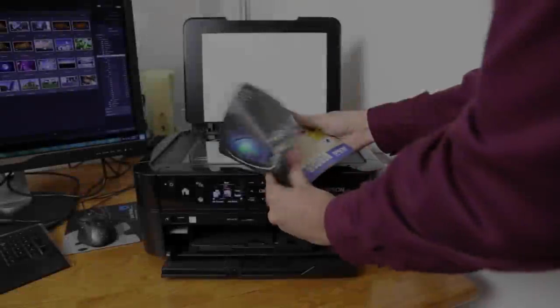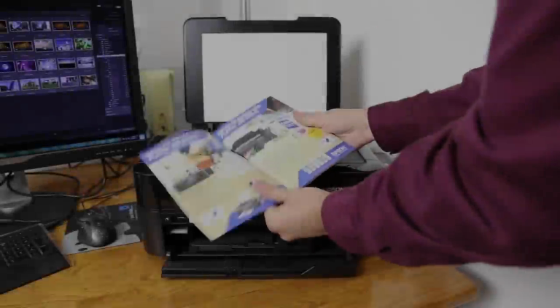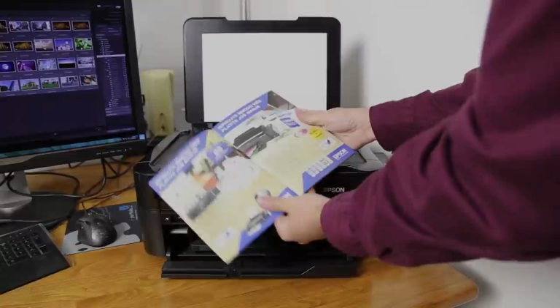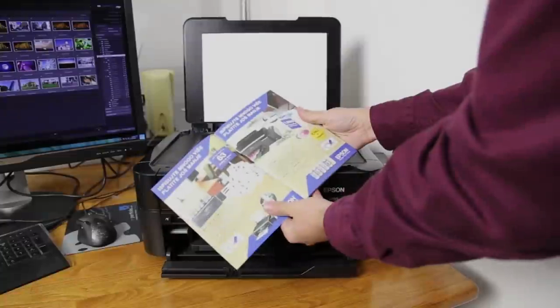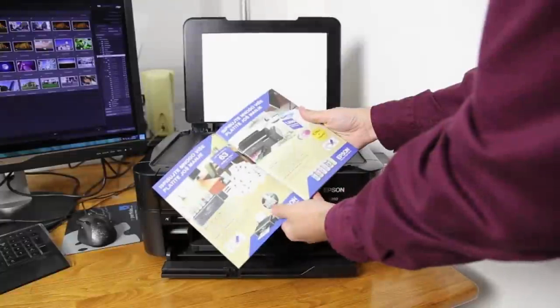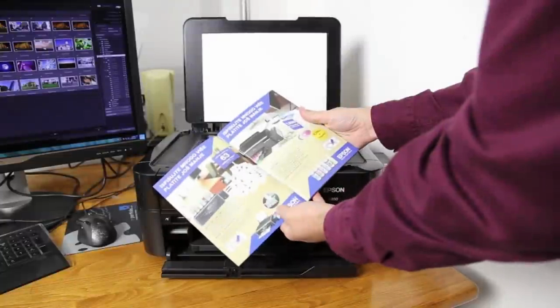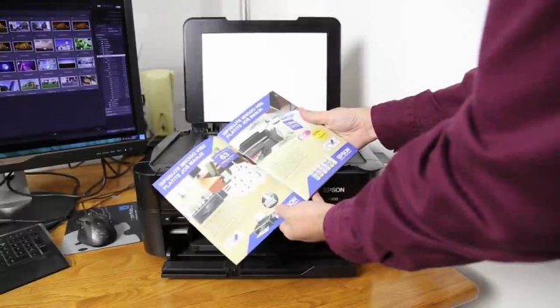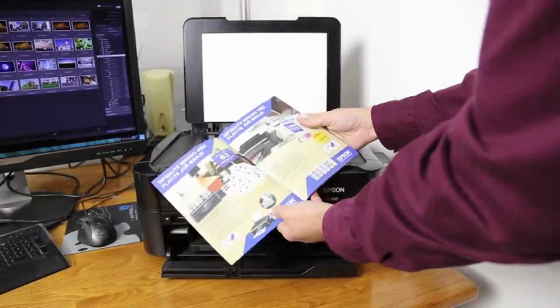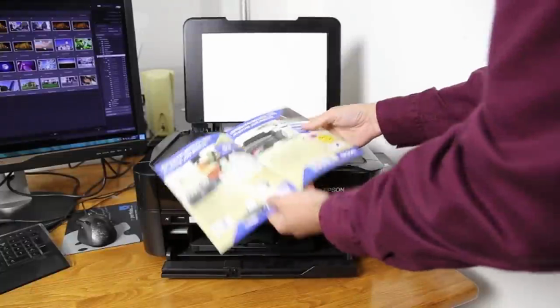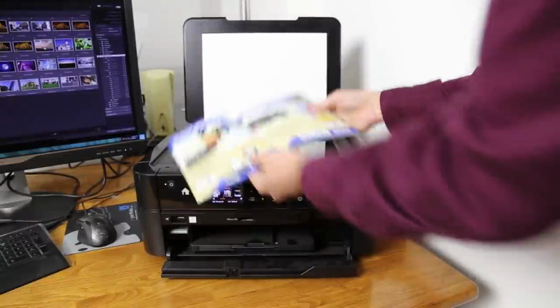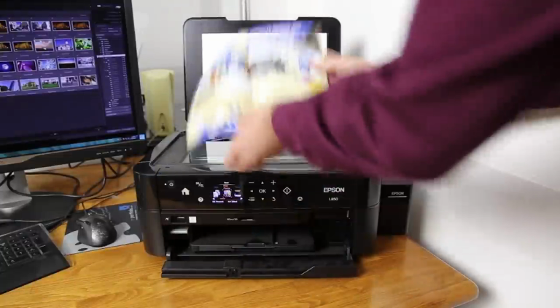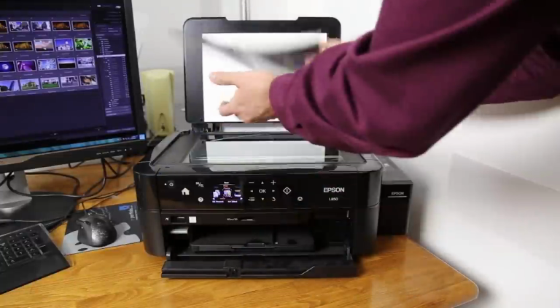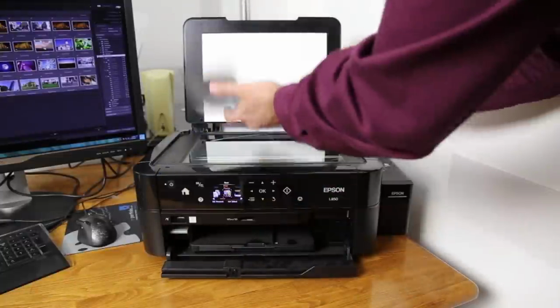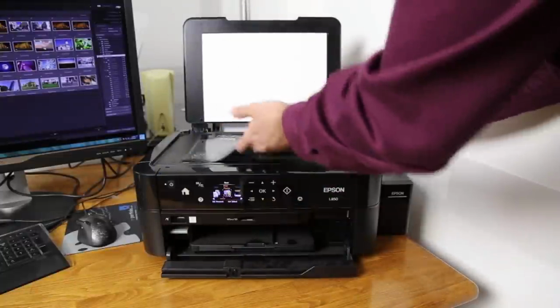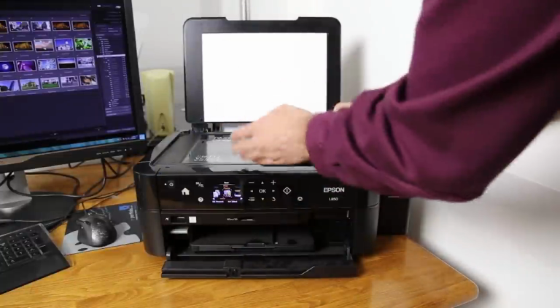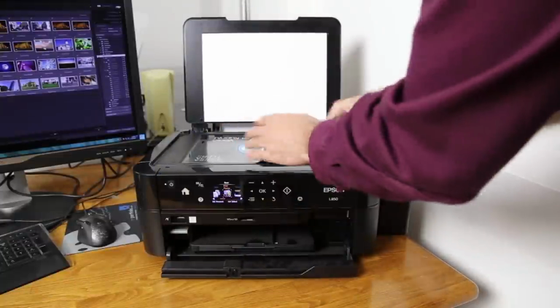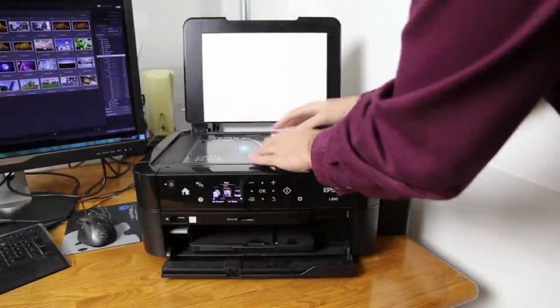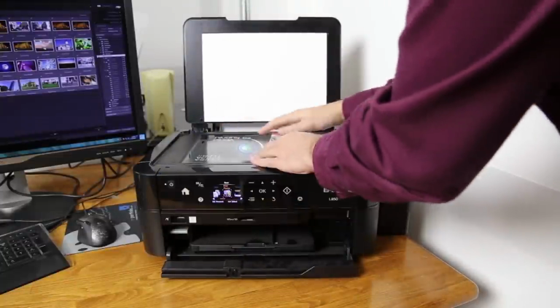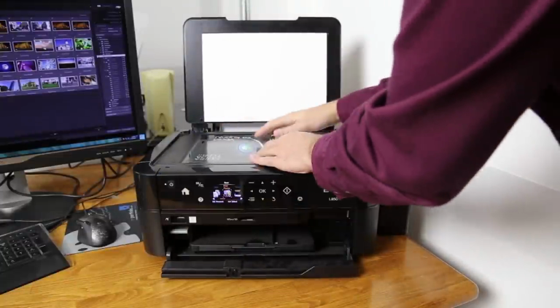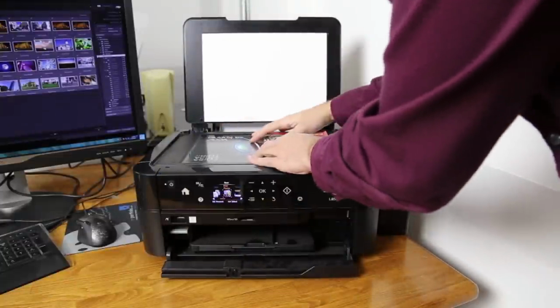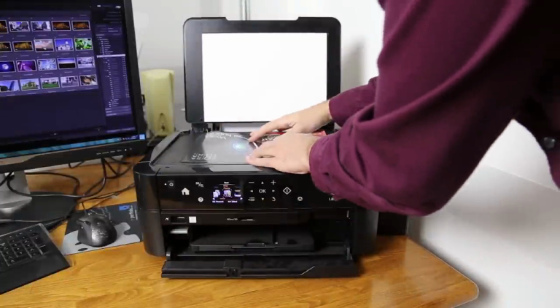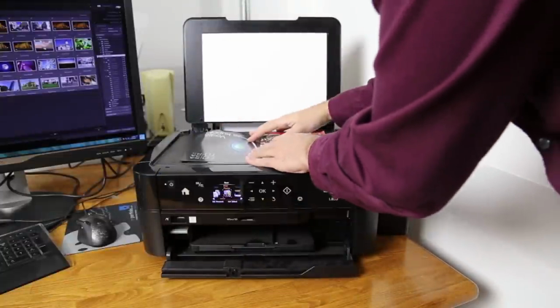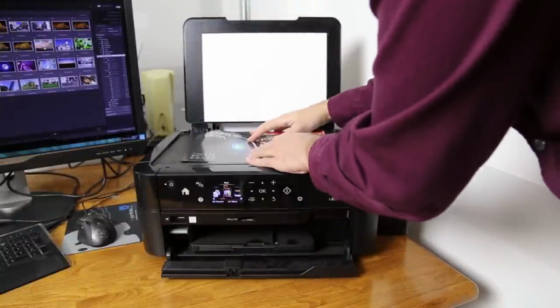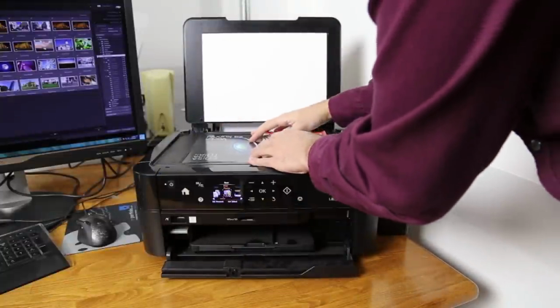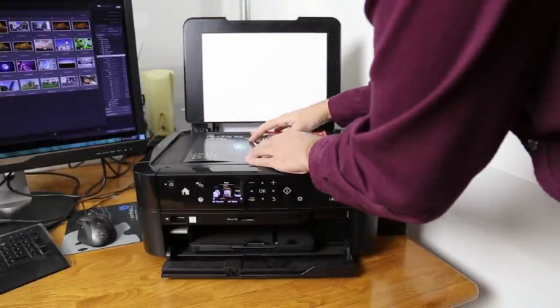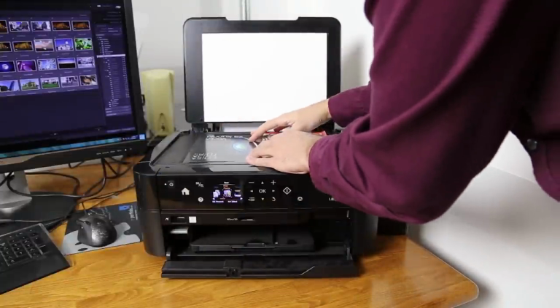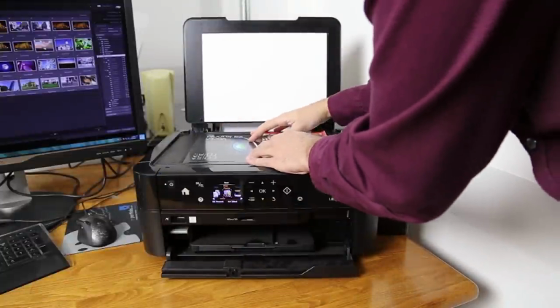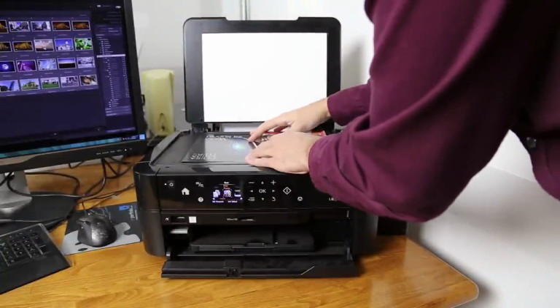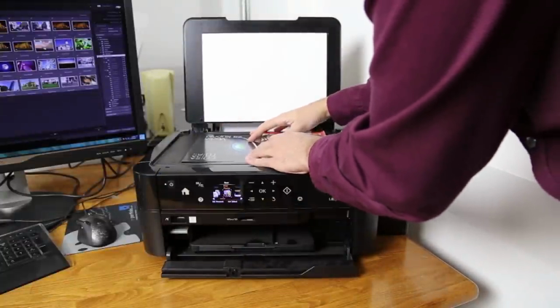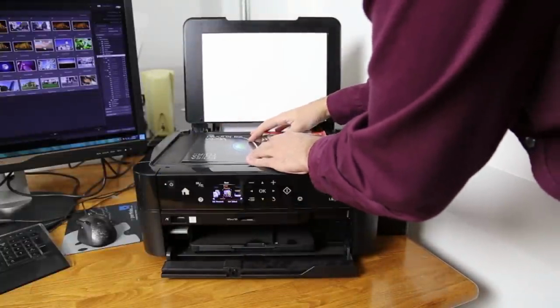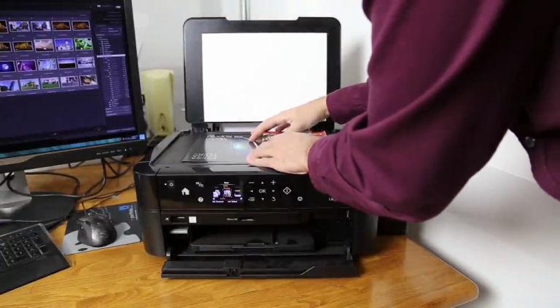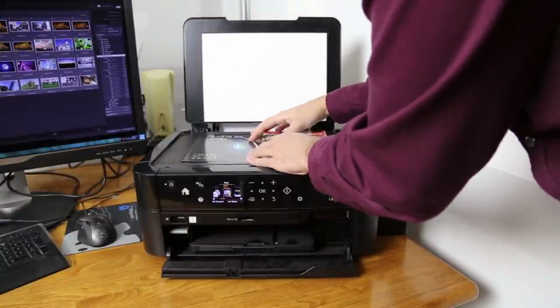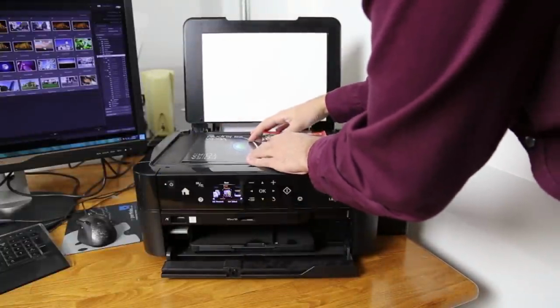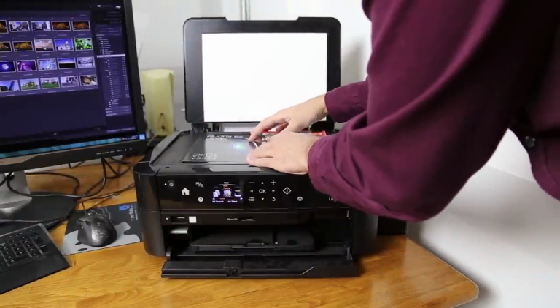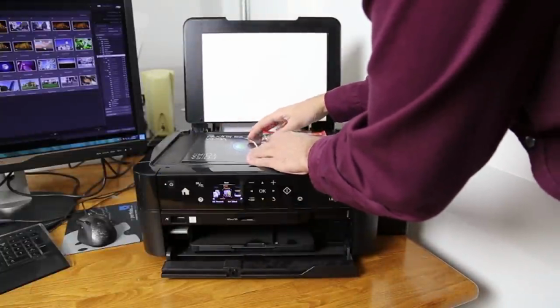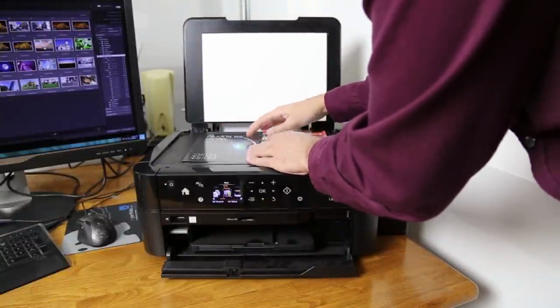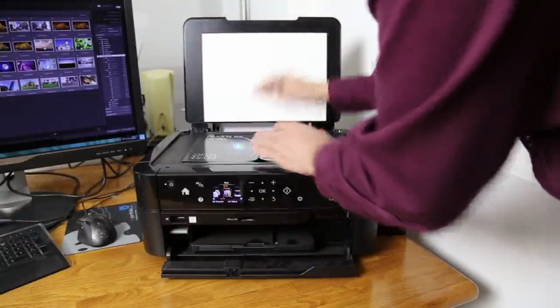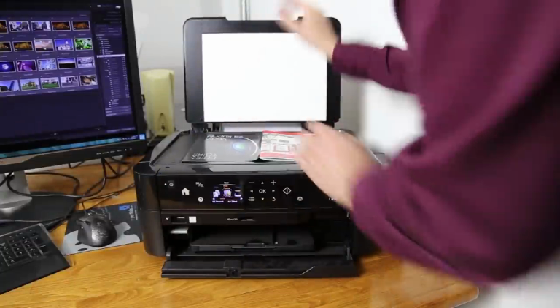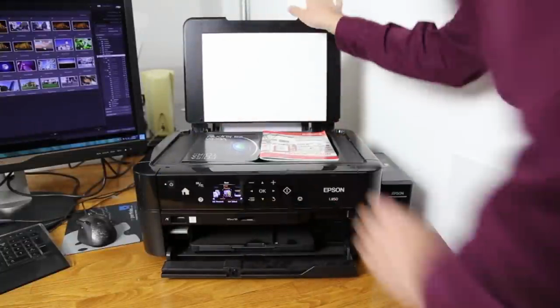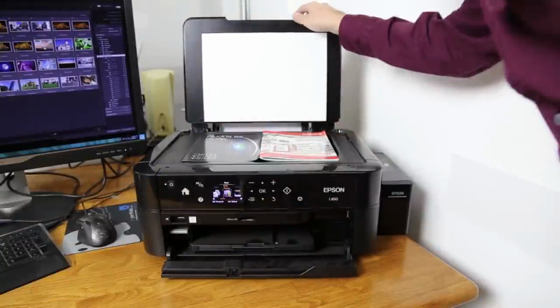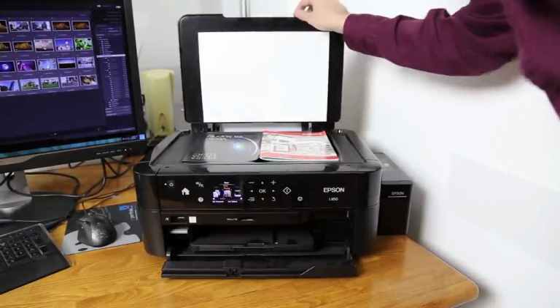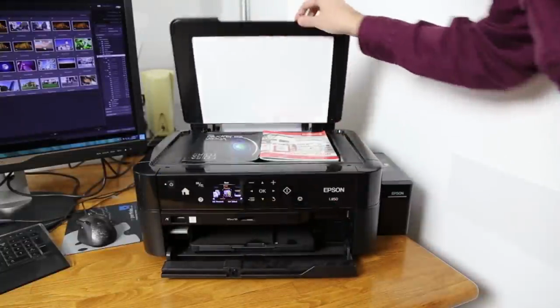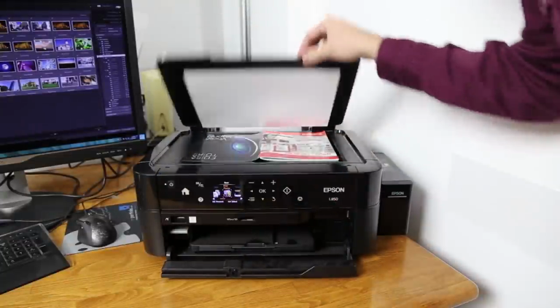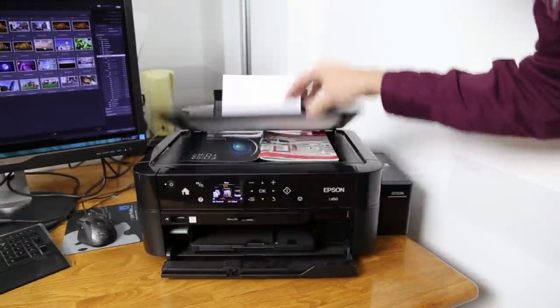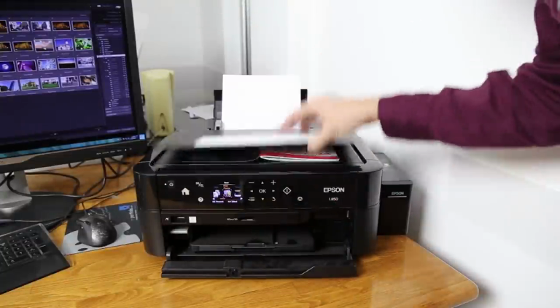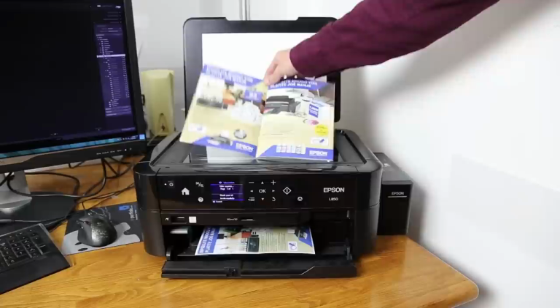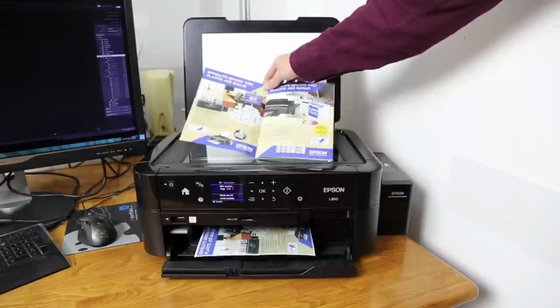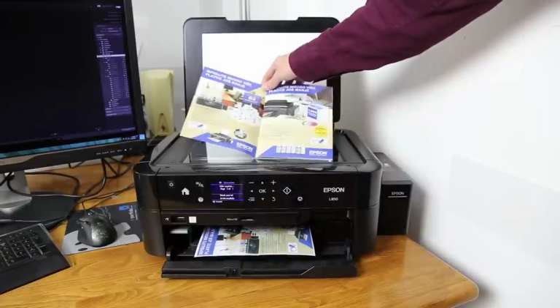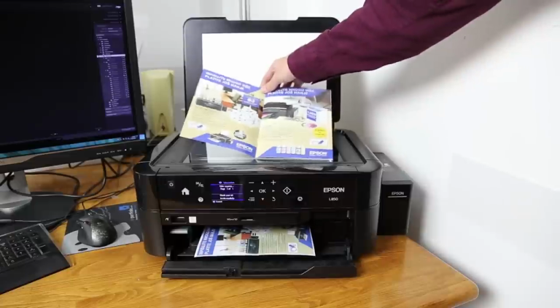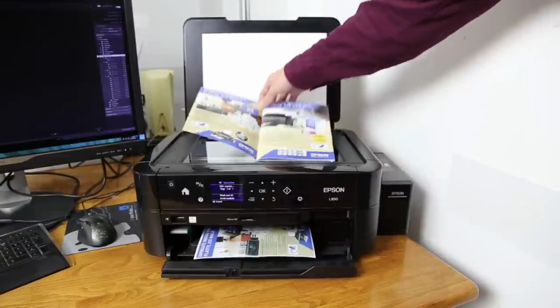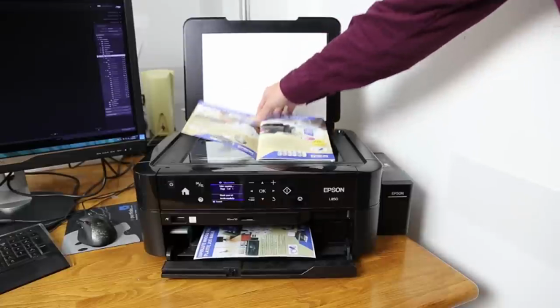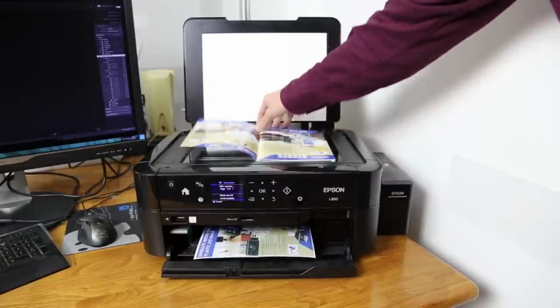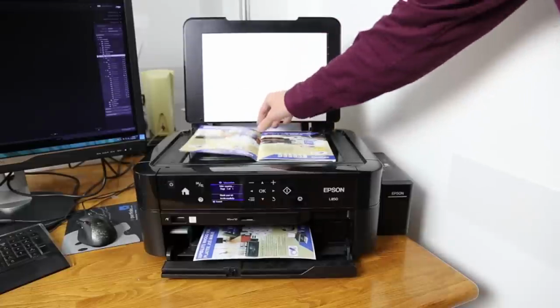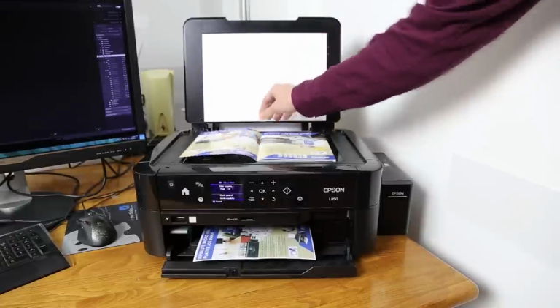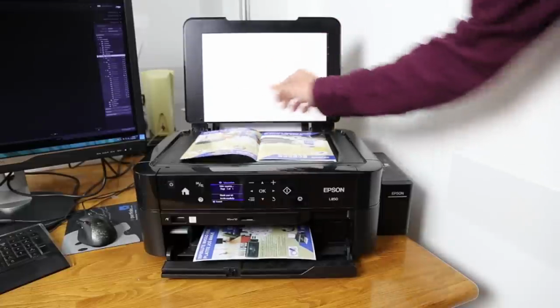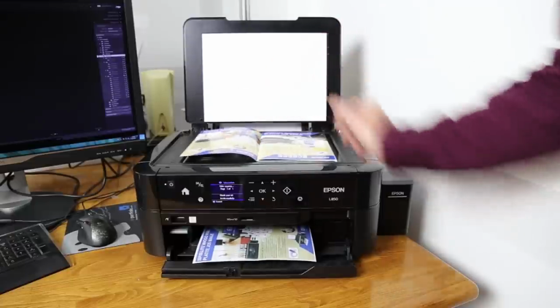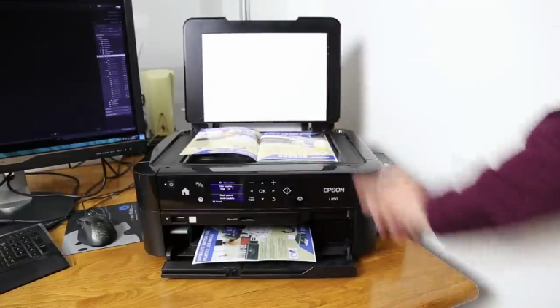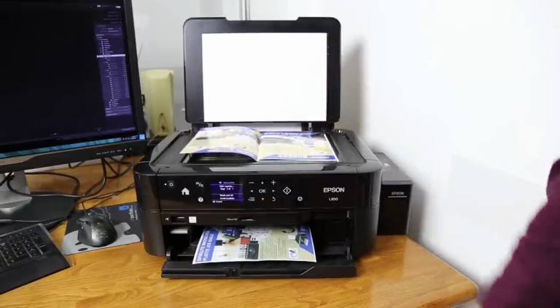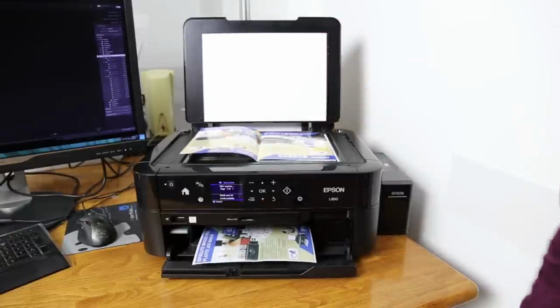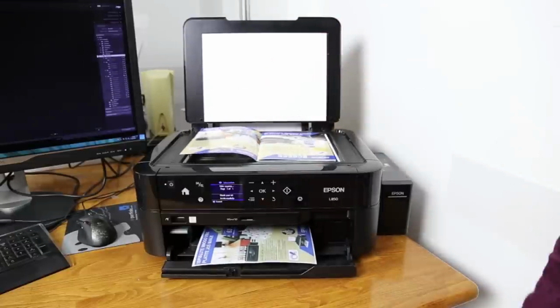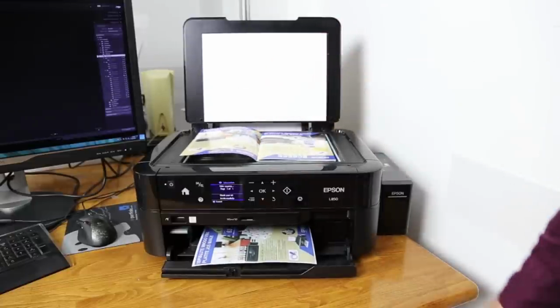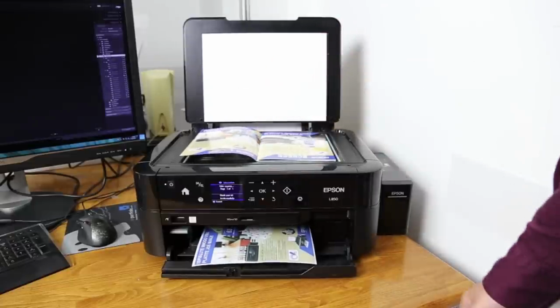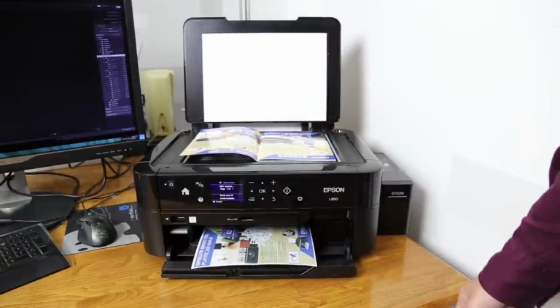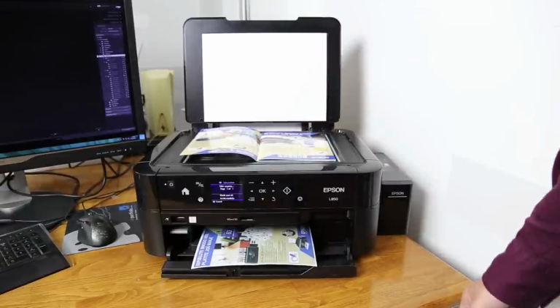The L850 is a multifunction device — it is a scanner, copier, and printer all in one. It can work independently from a PC.